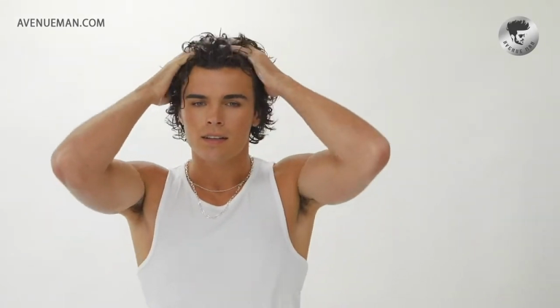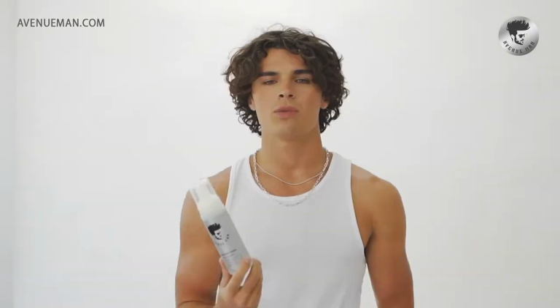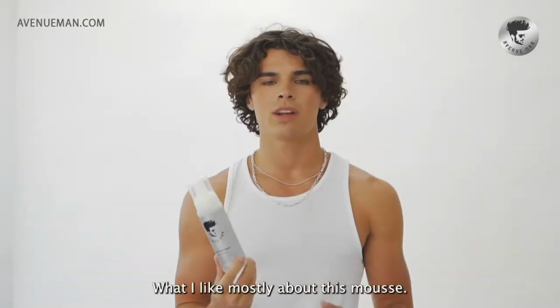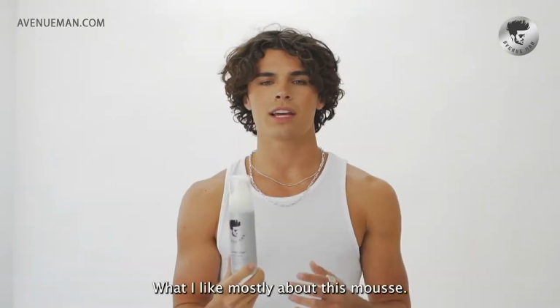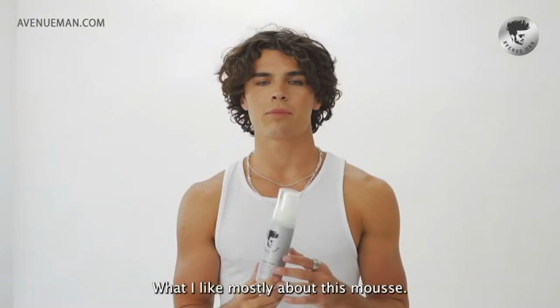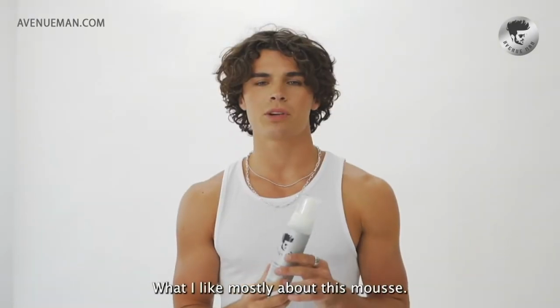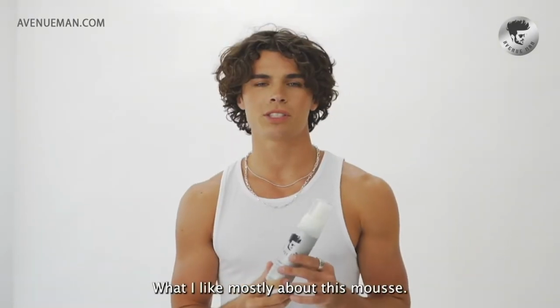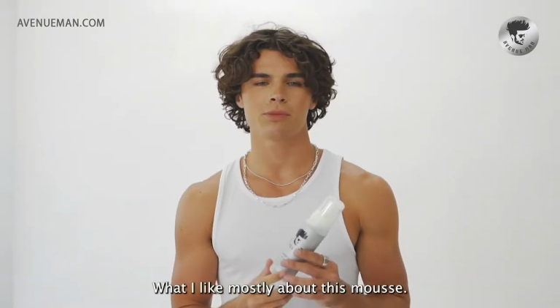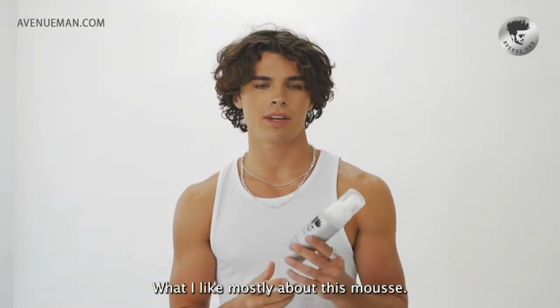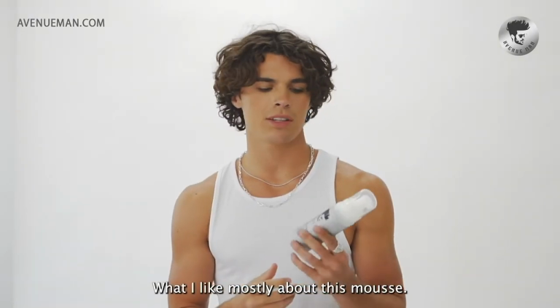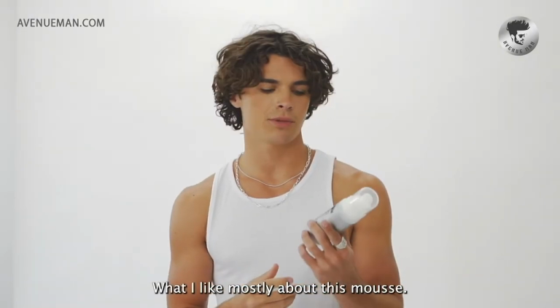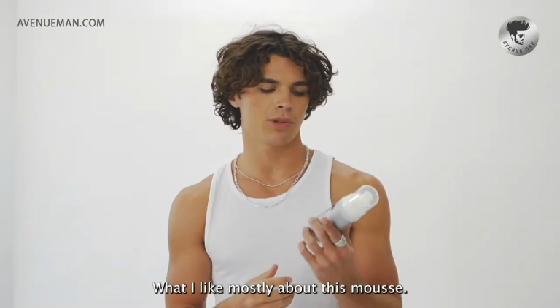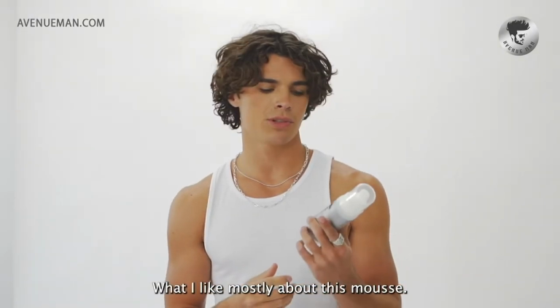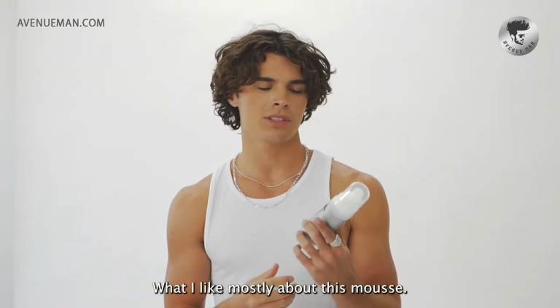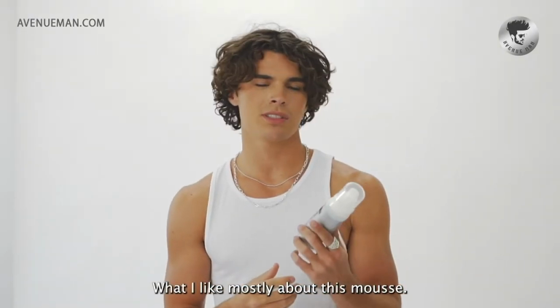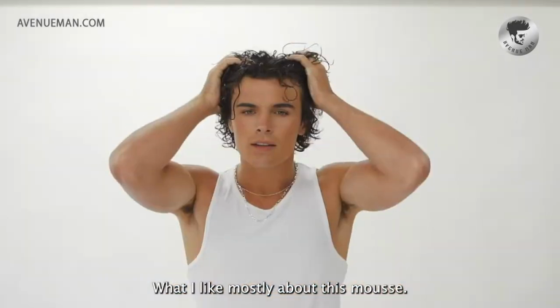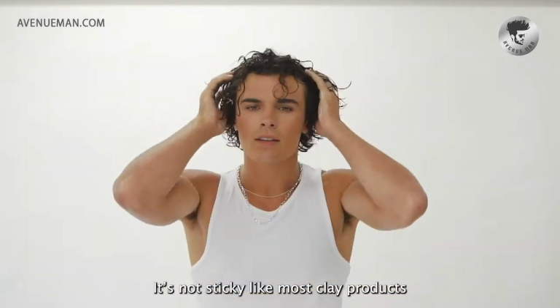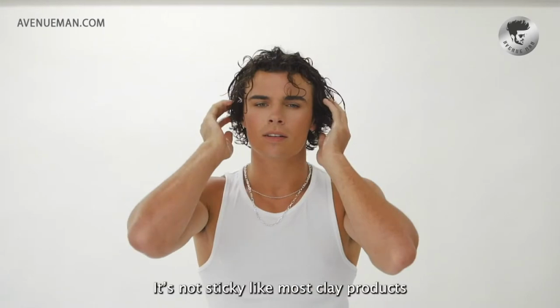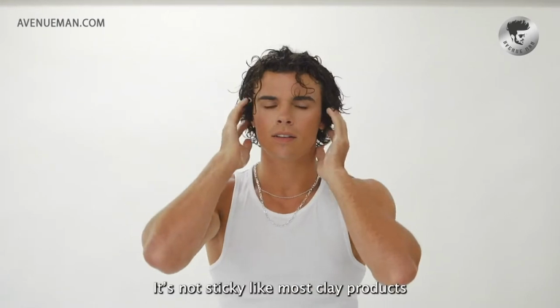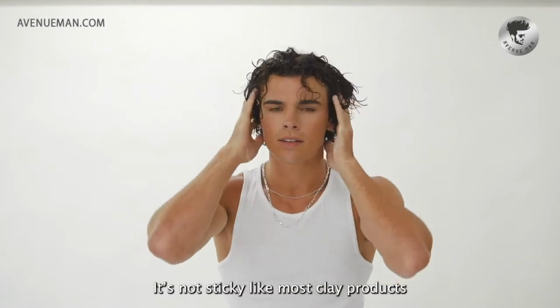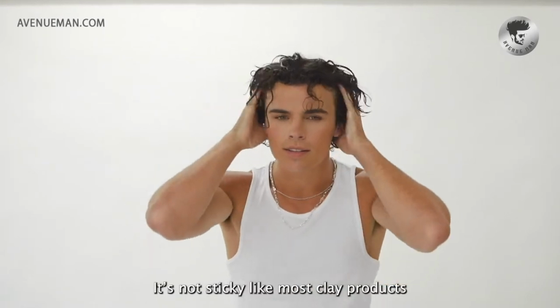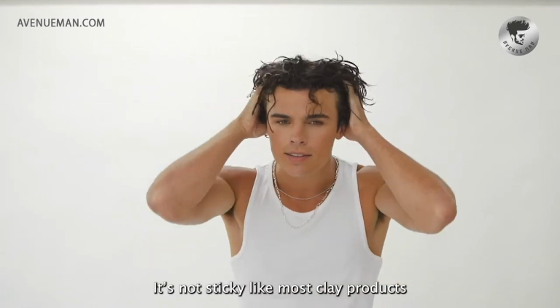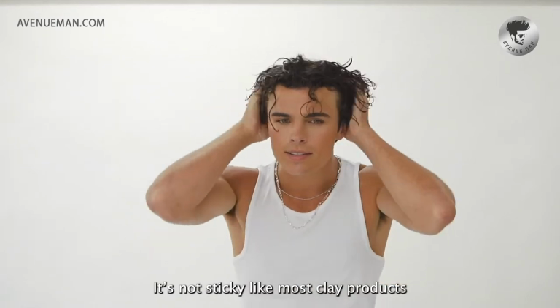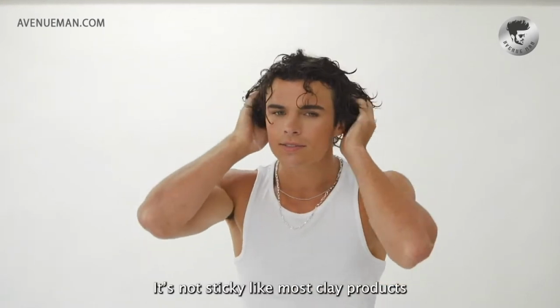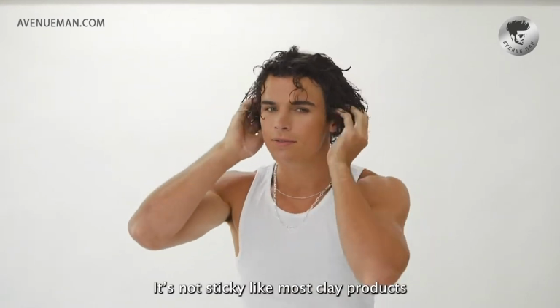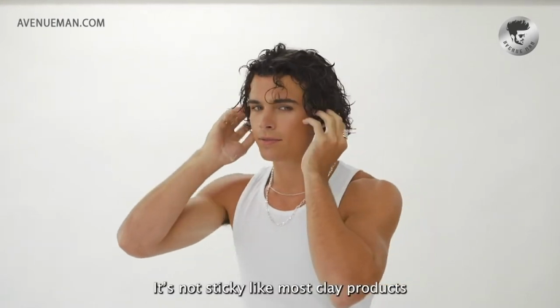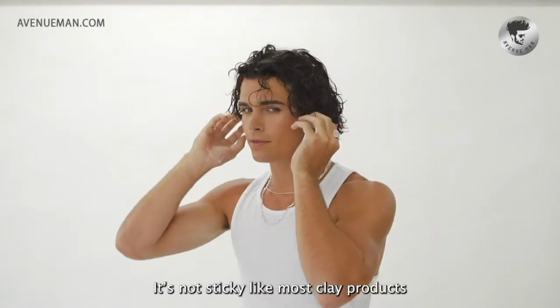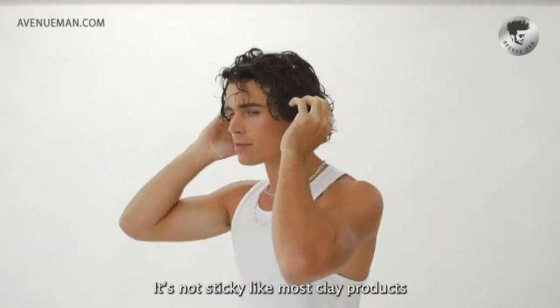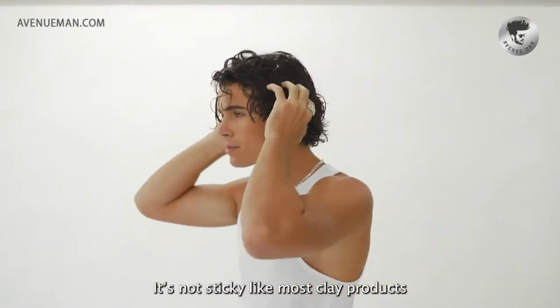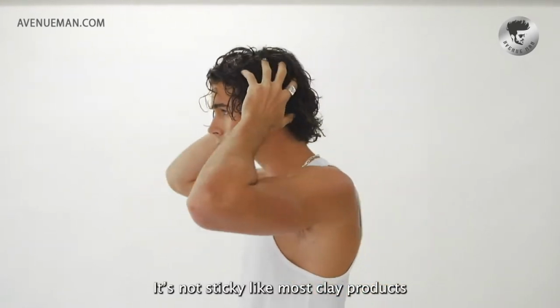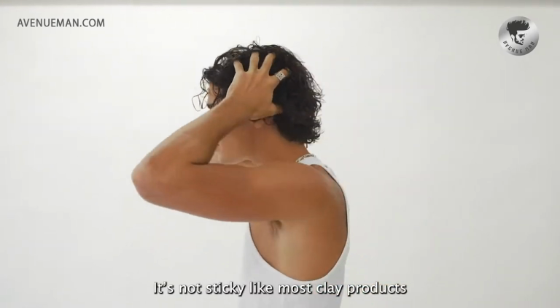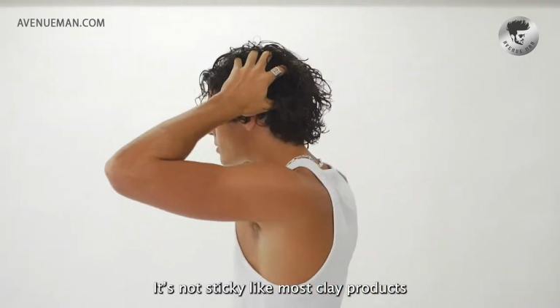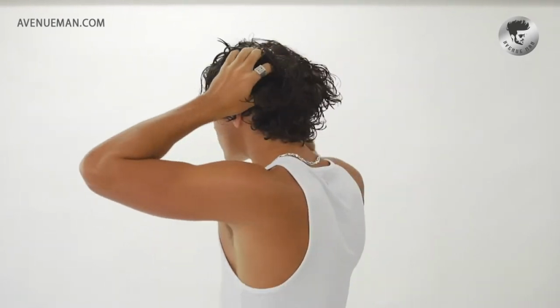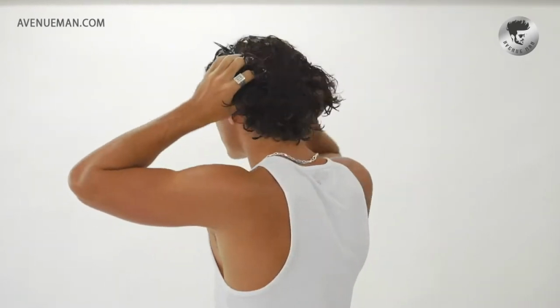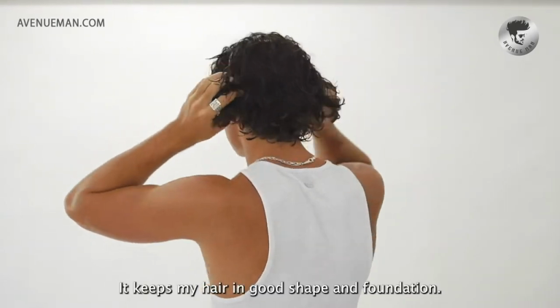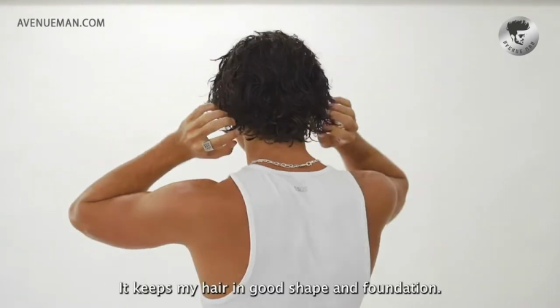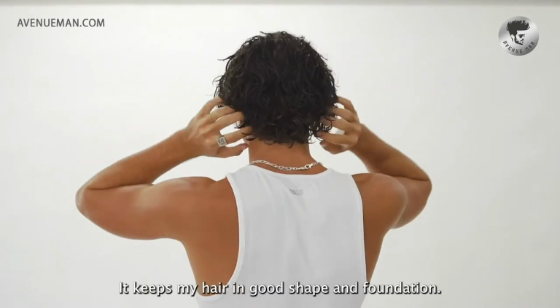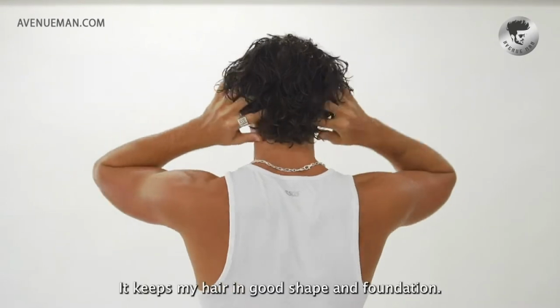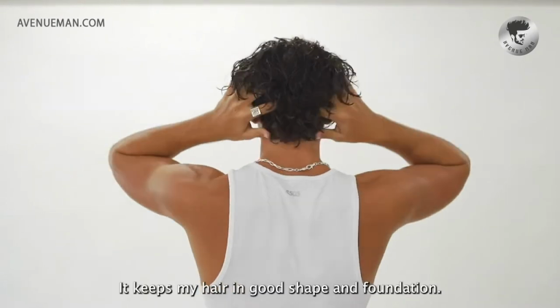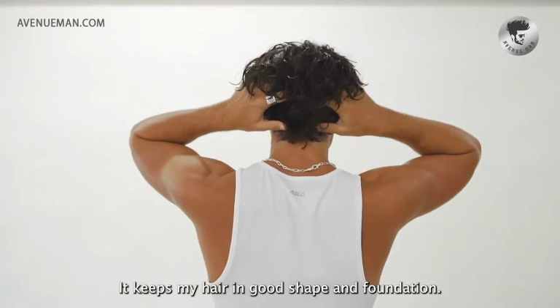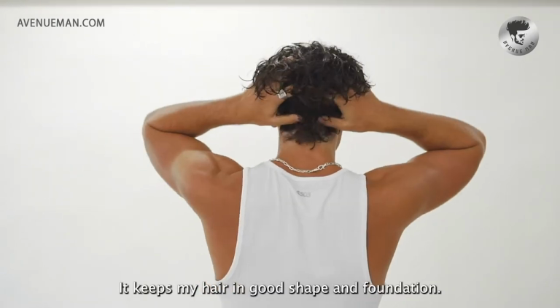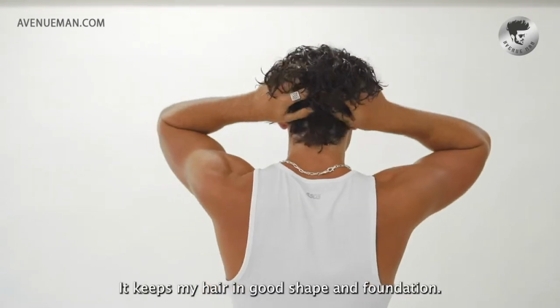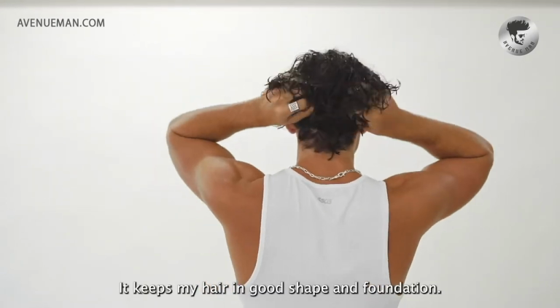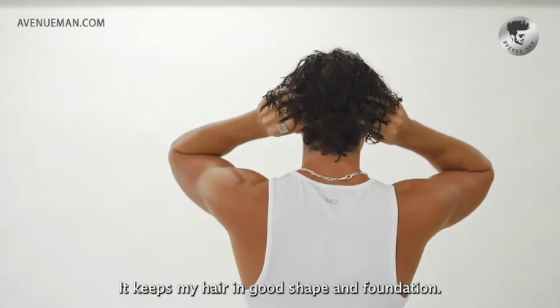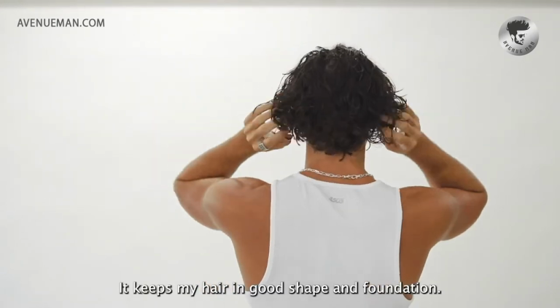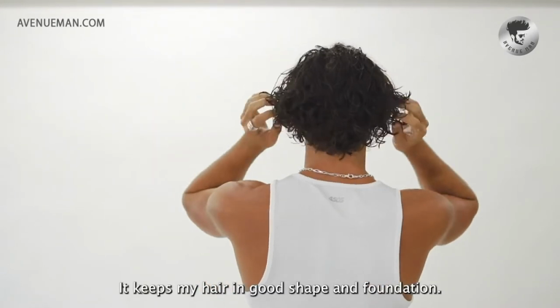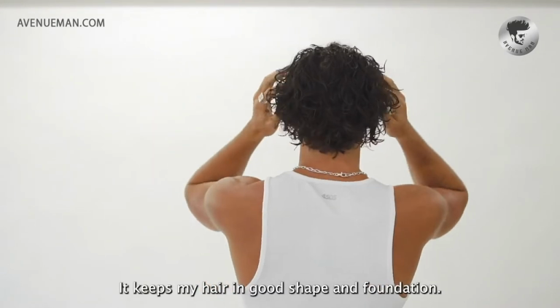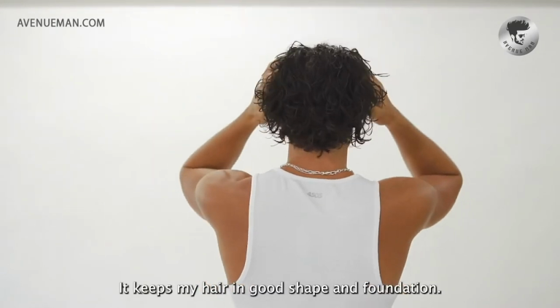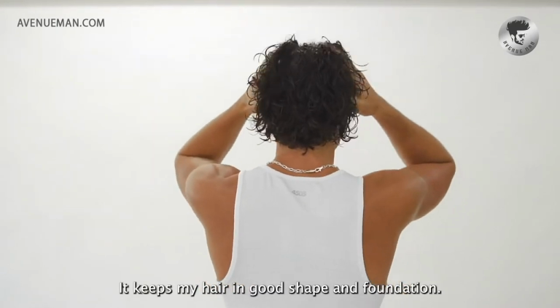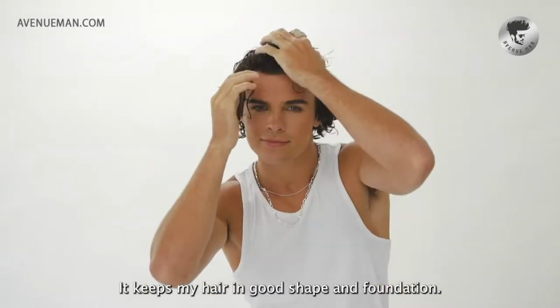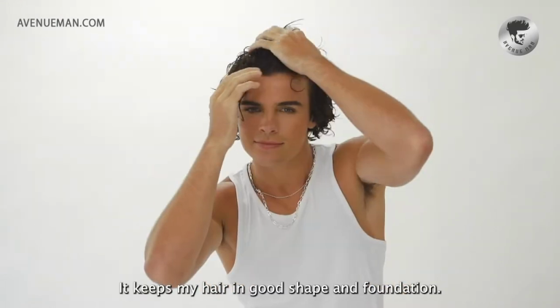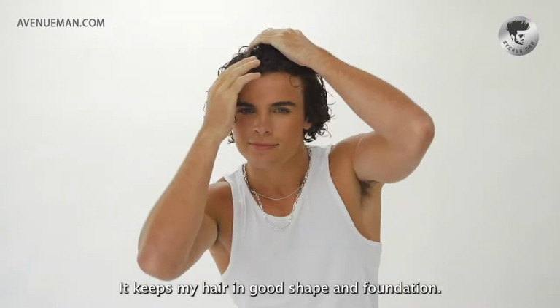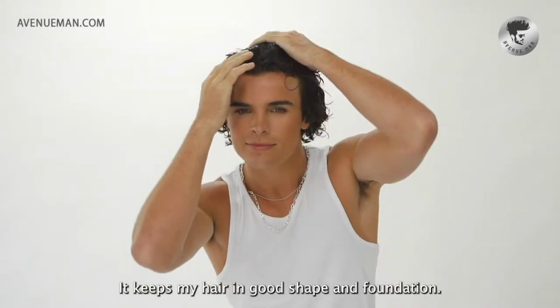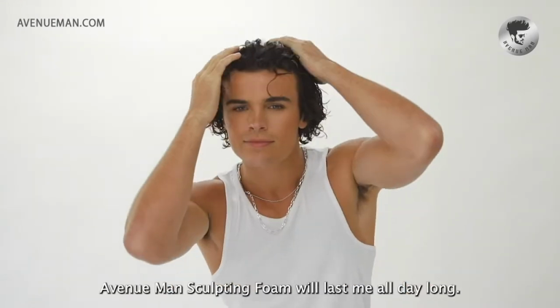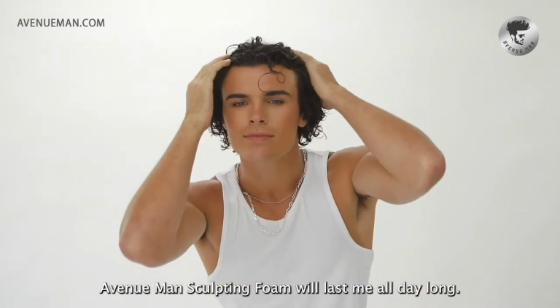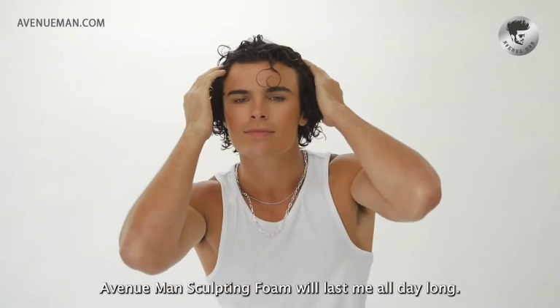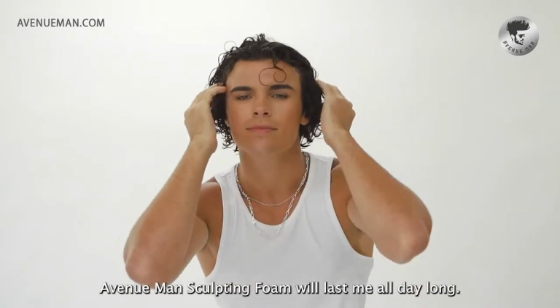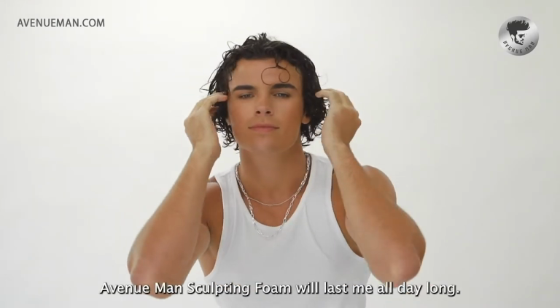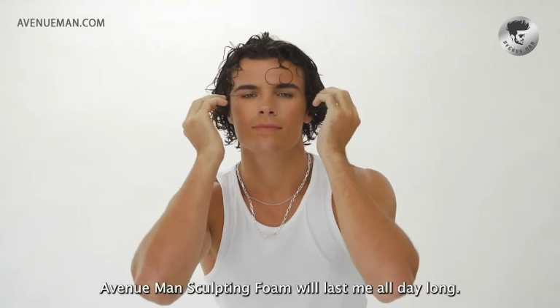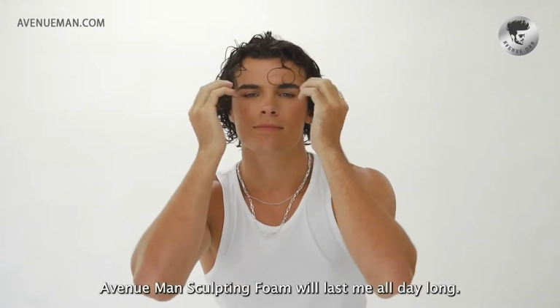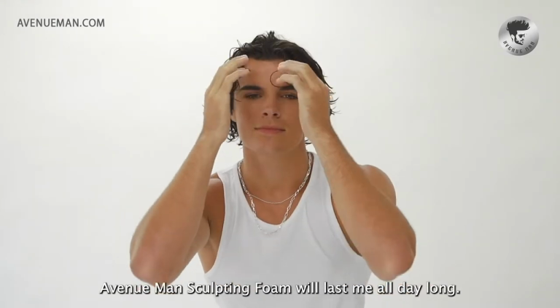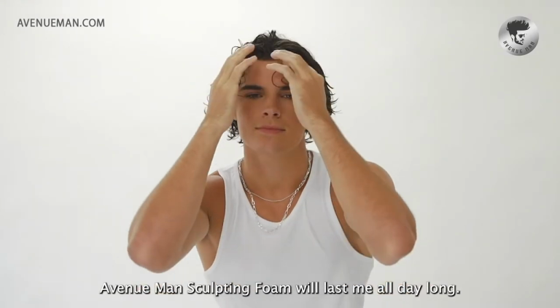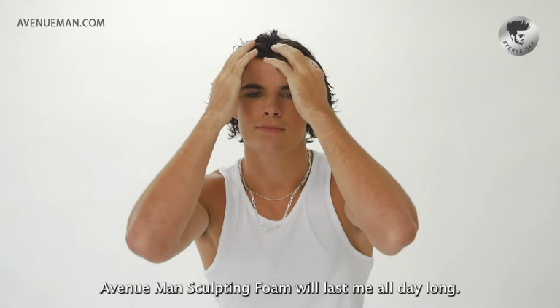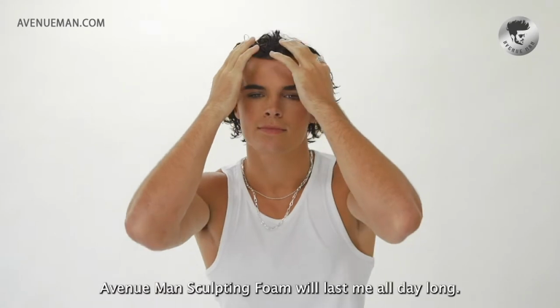What I like mostly about this mousse, it's not sticky like most clay products, it gives my hair good shape and foundation, and this lasts me all day long.